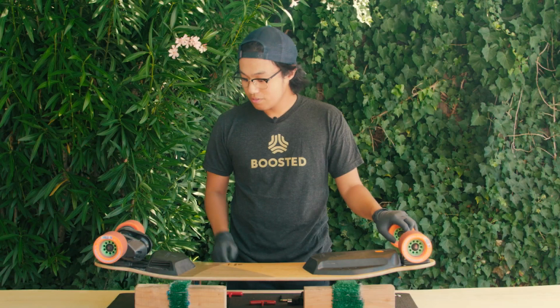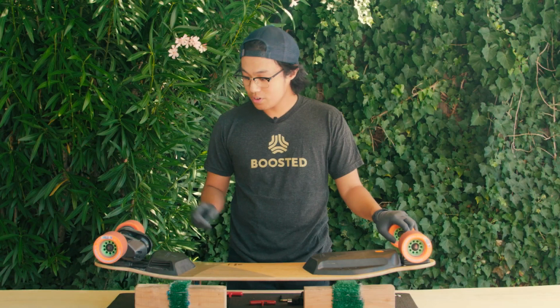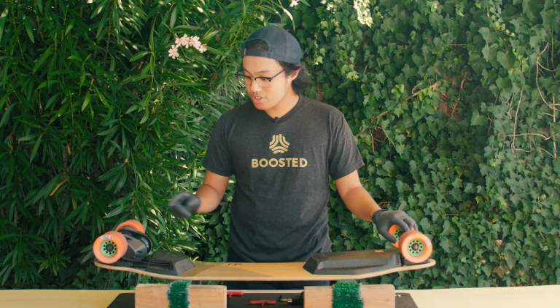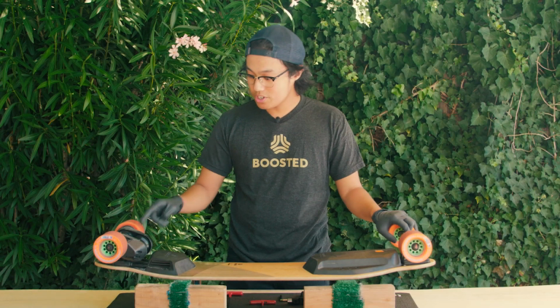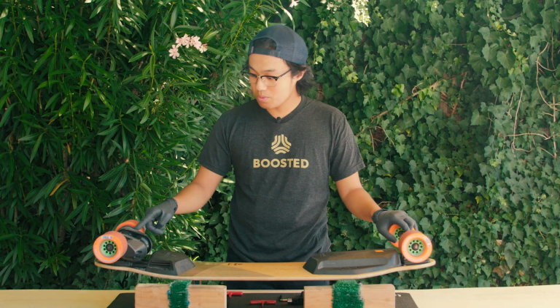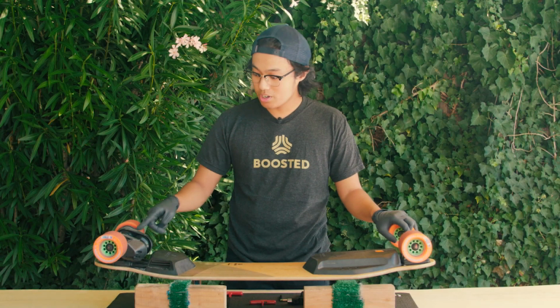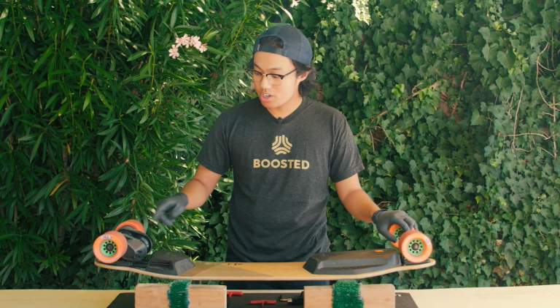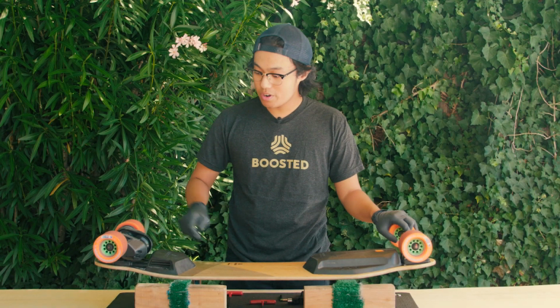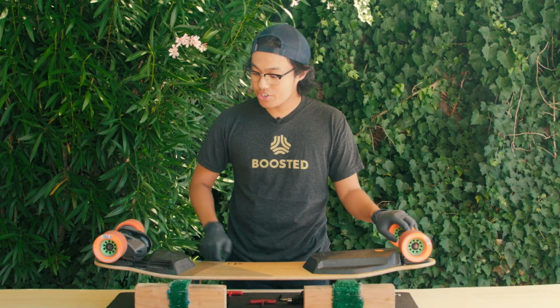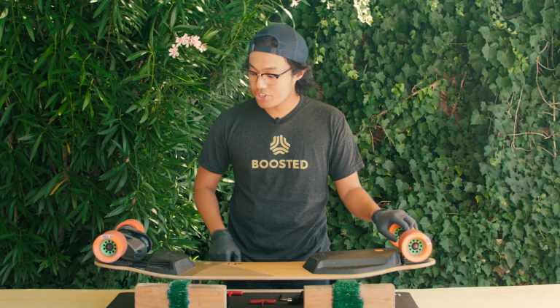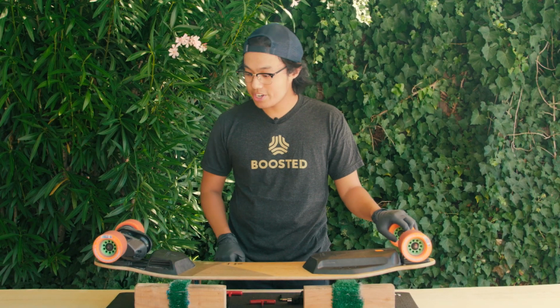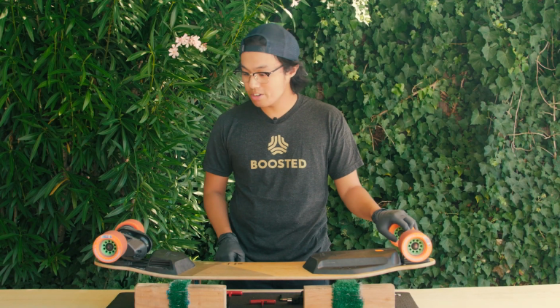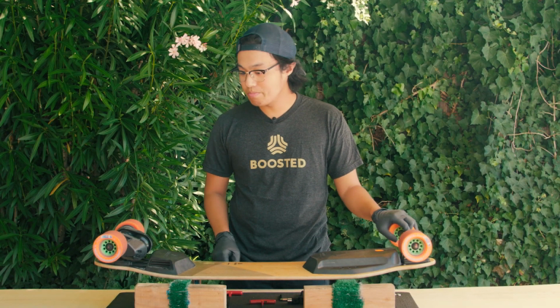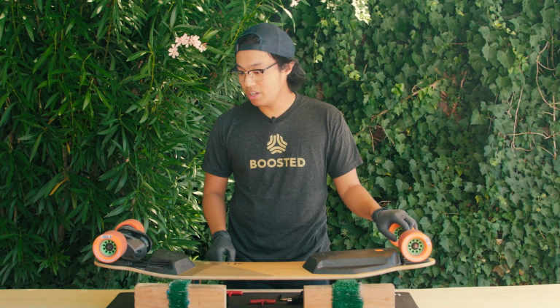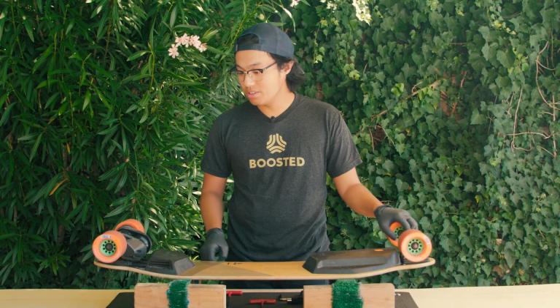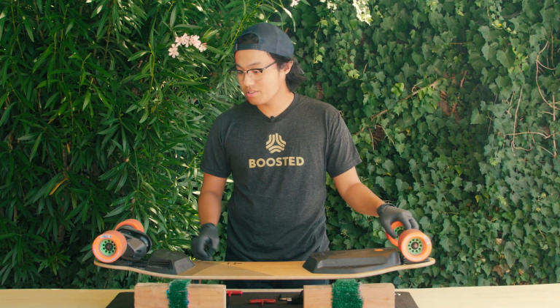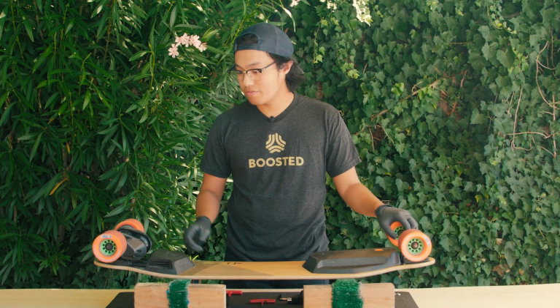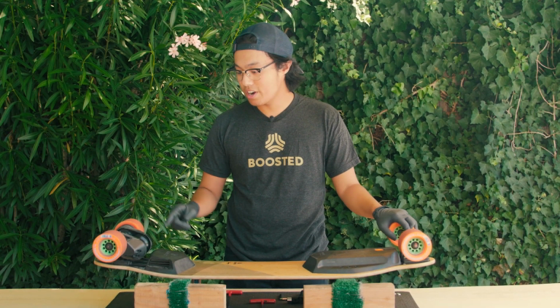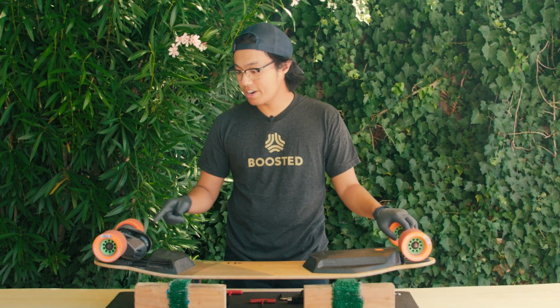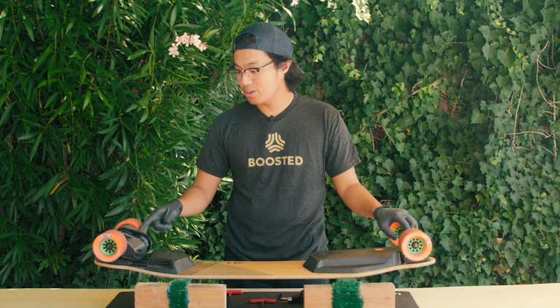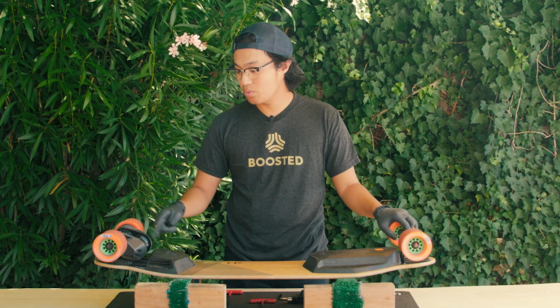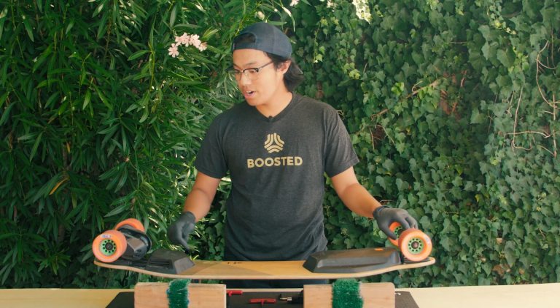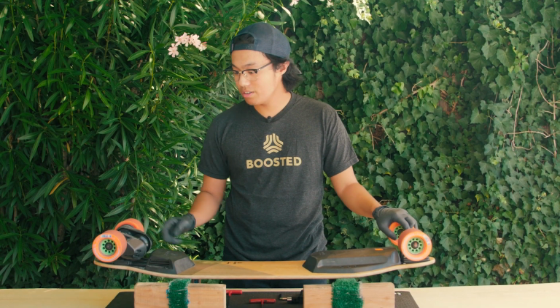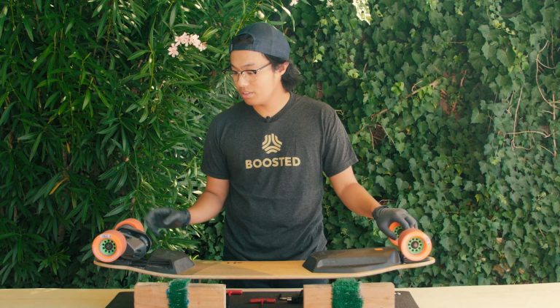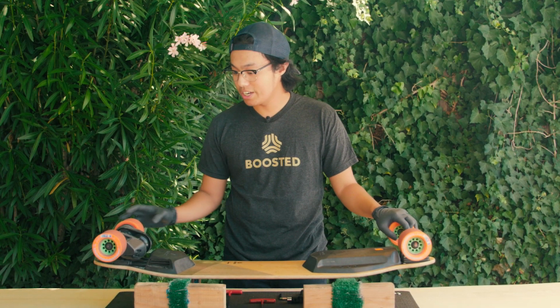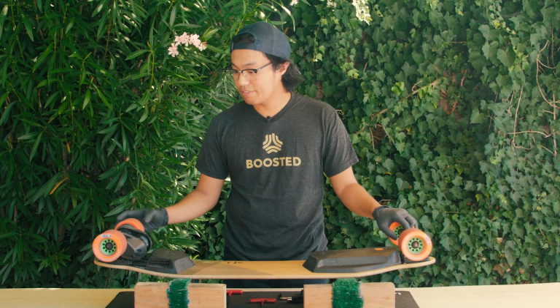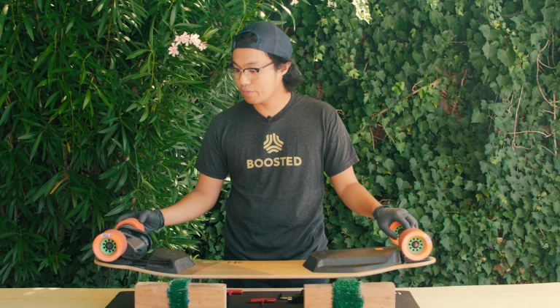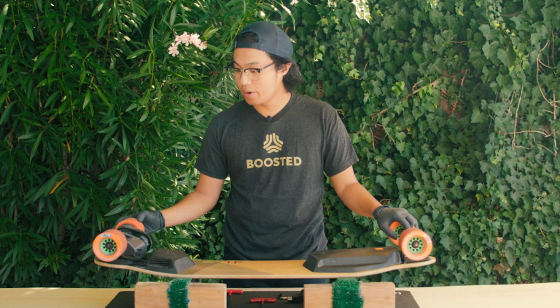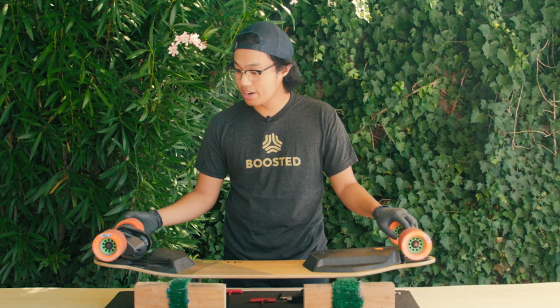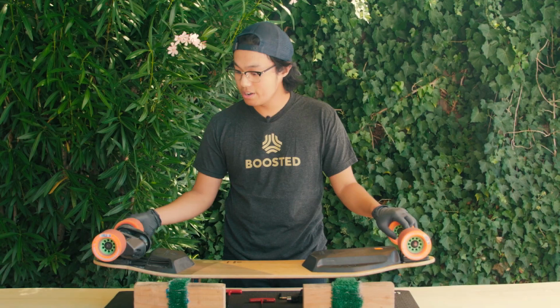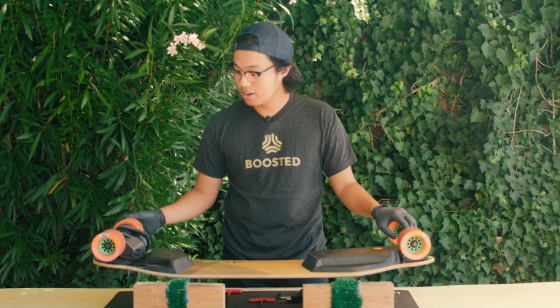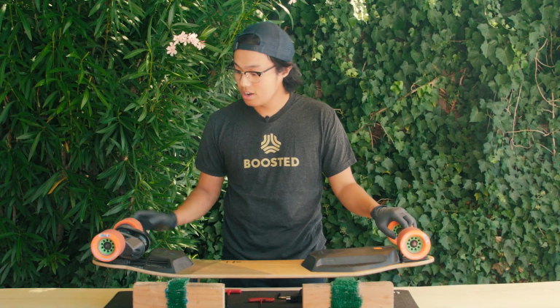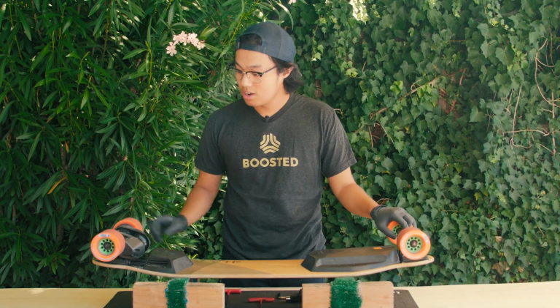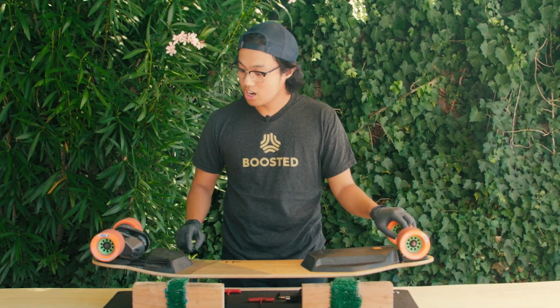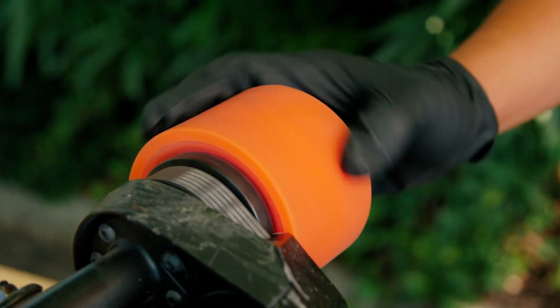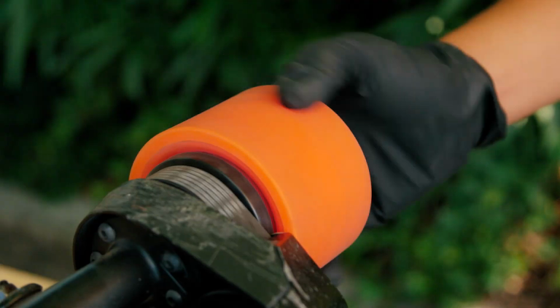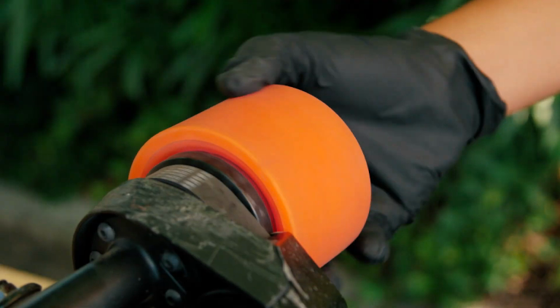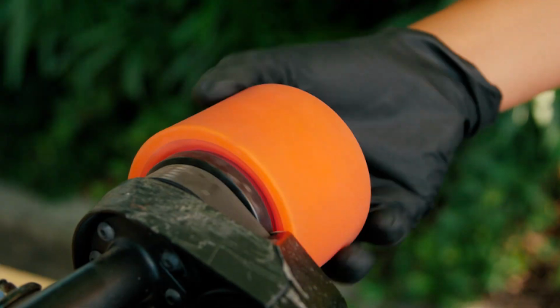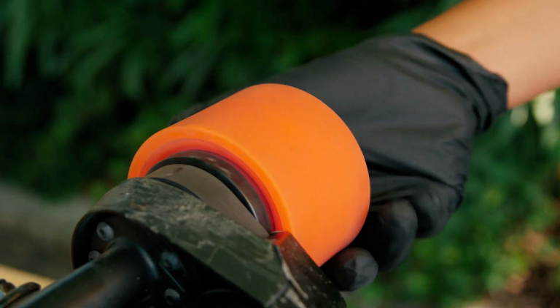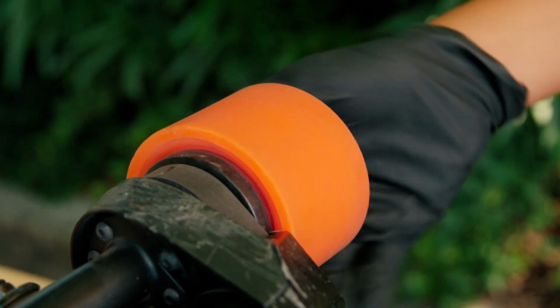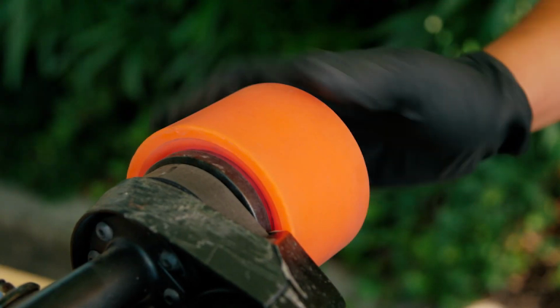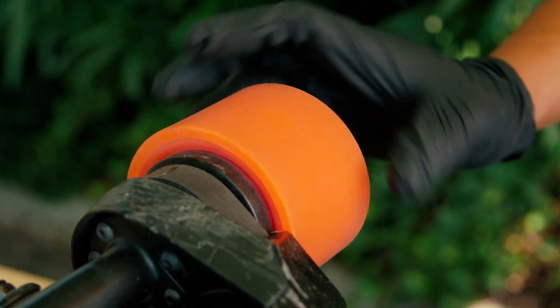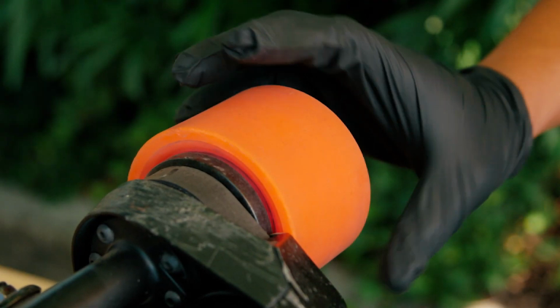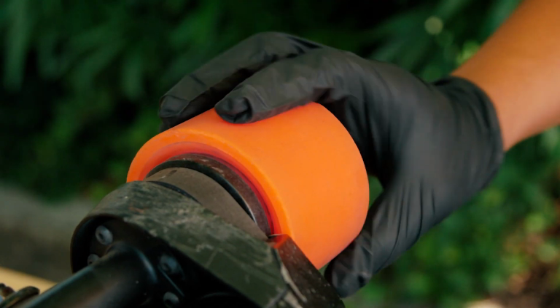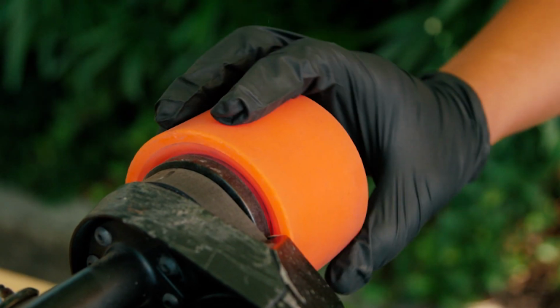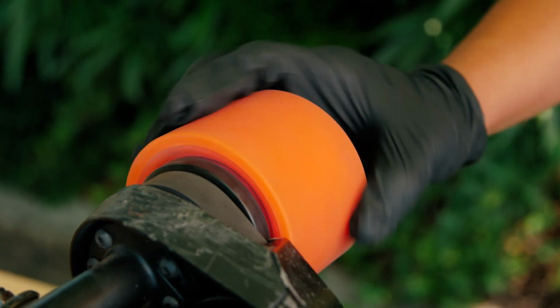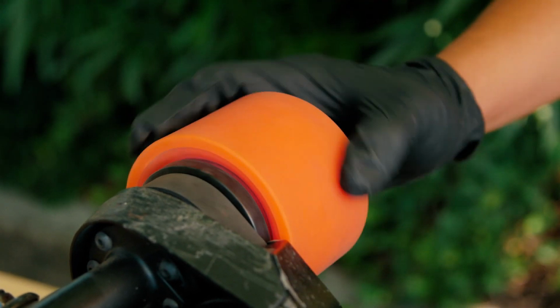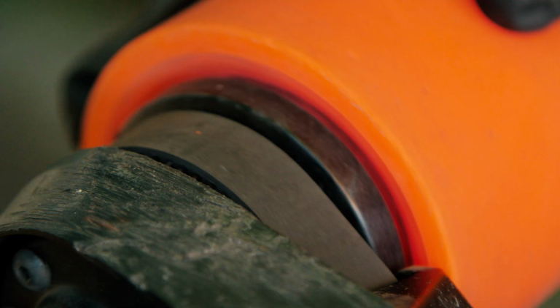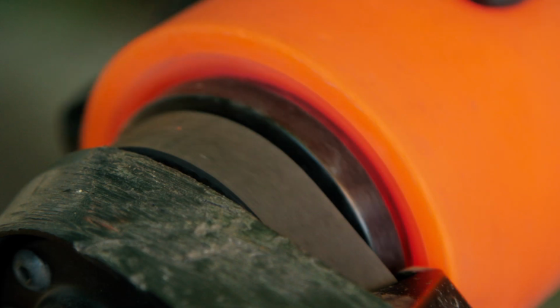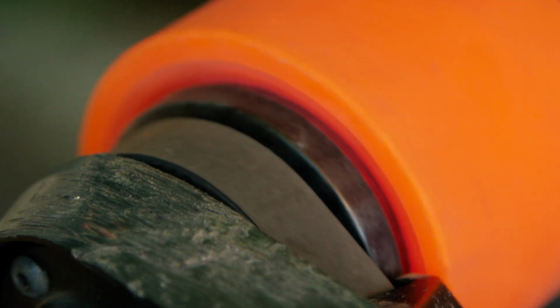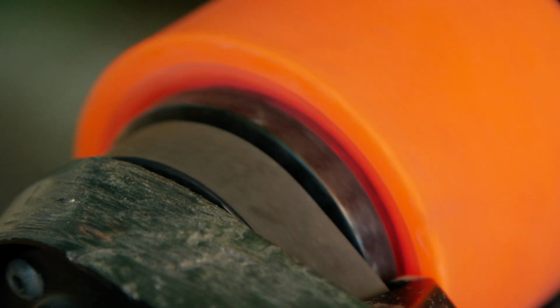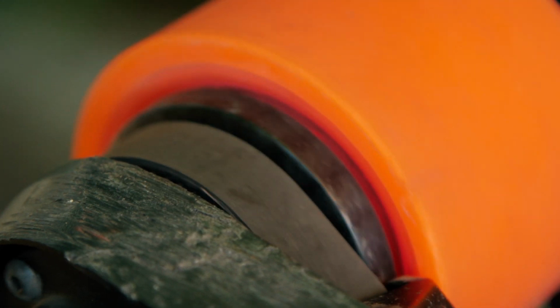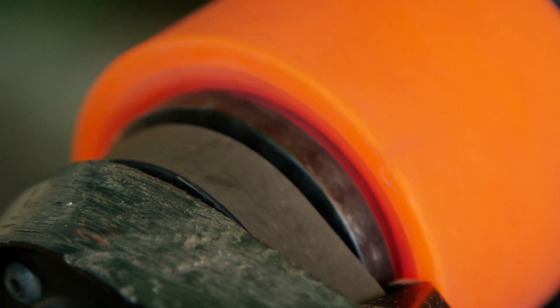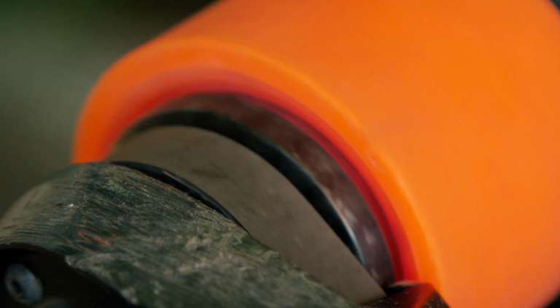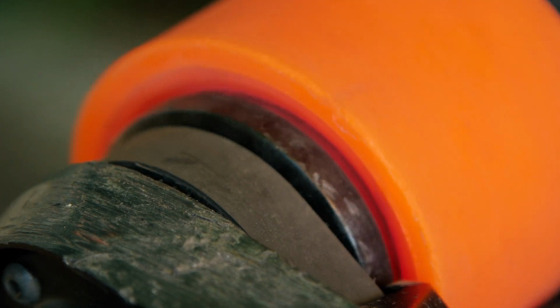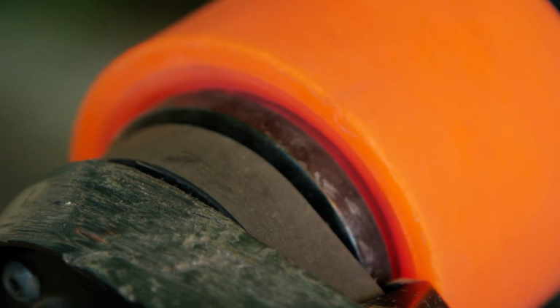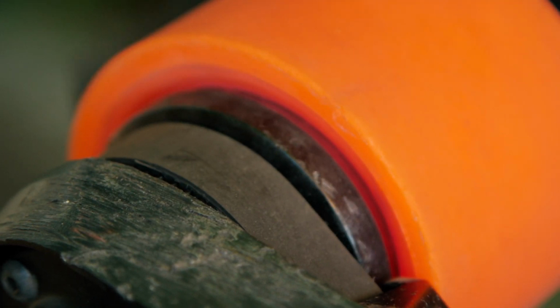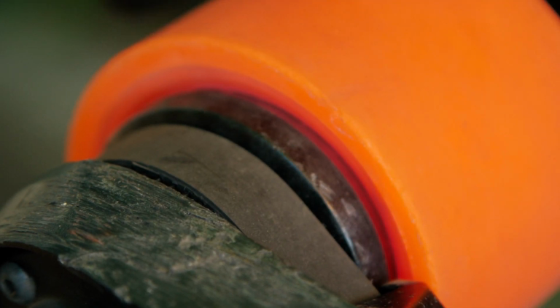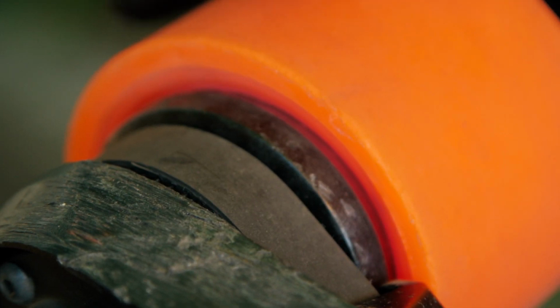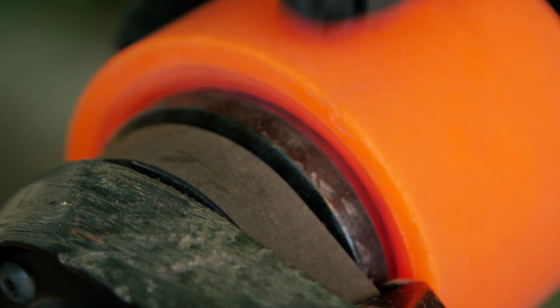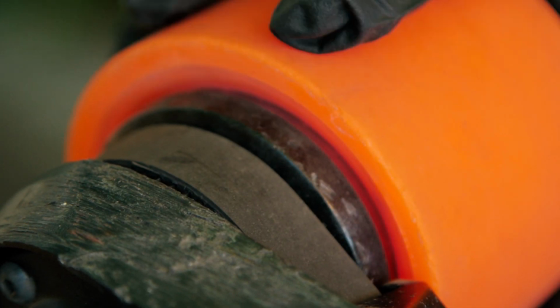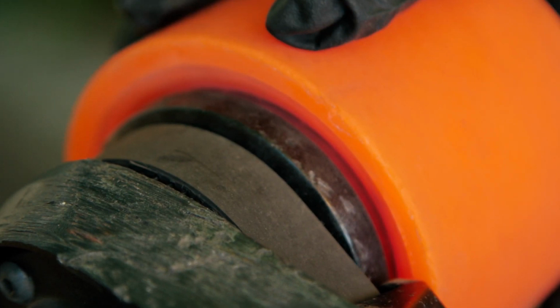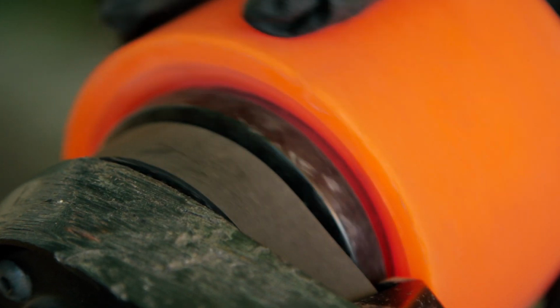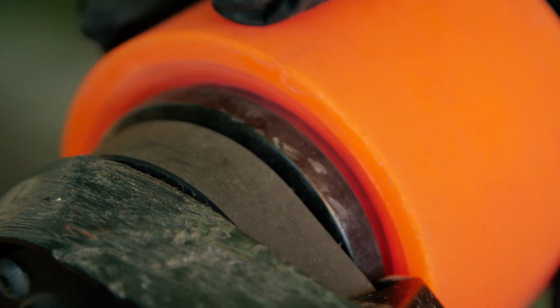First, you want to go ahead and check your belts for any wear, like fraying. You also want to remove any debris to avoid any premature wear.